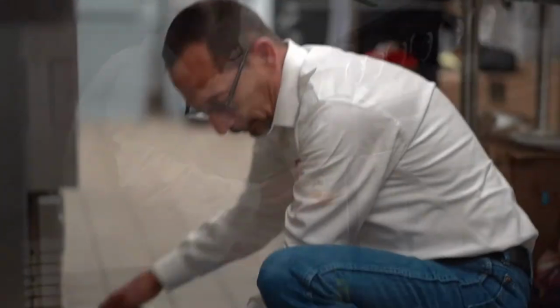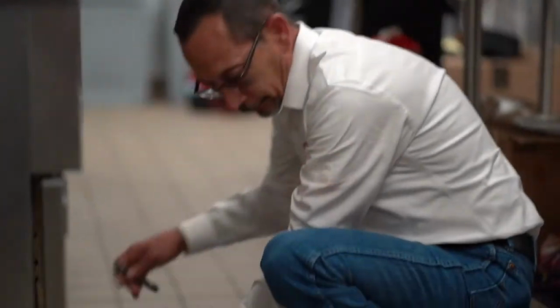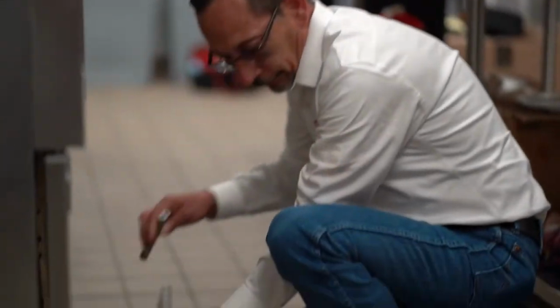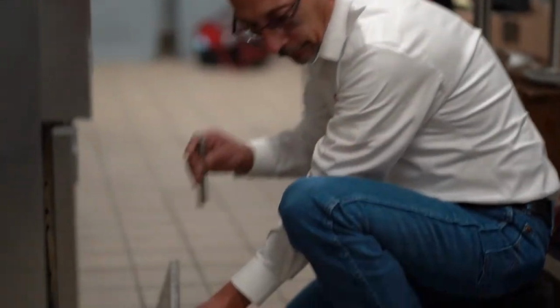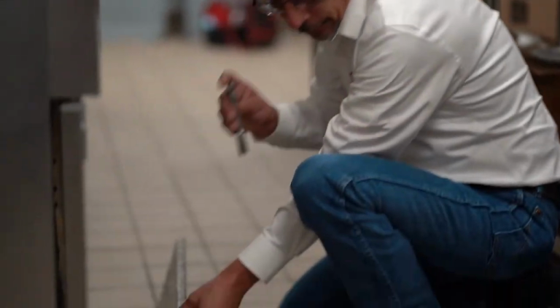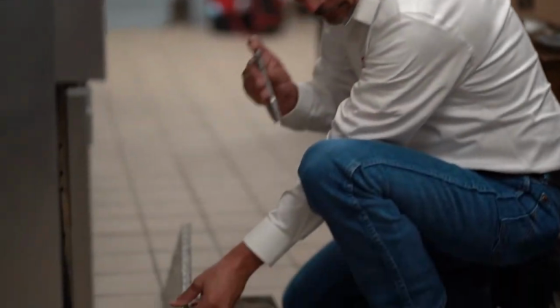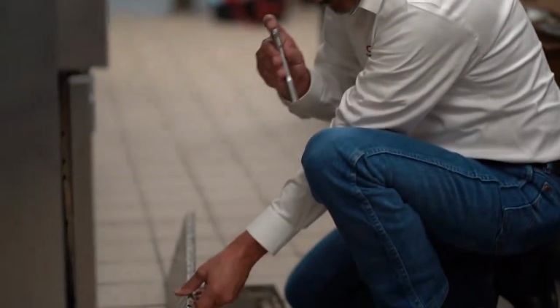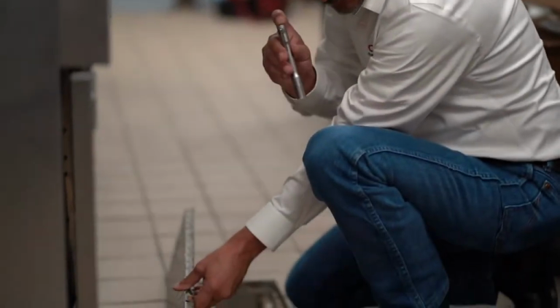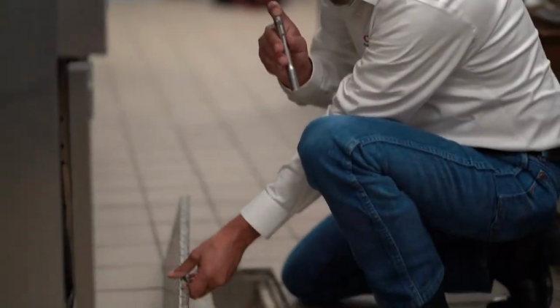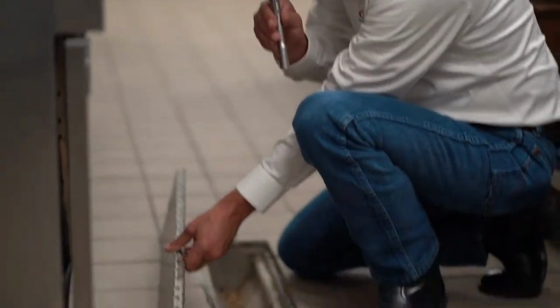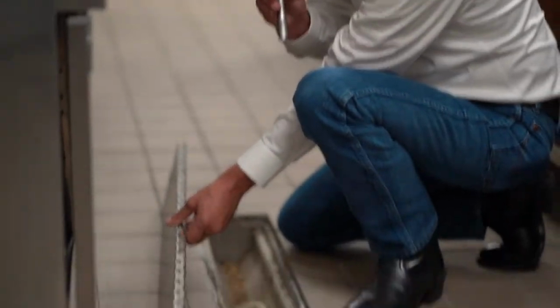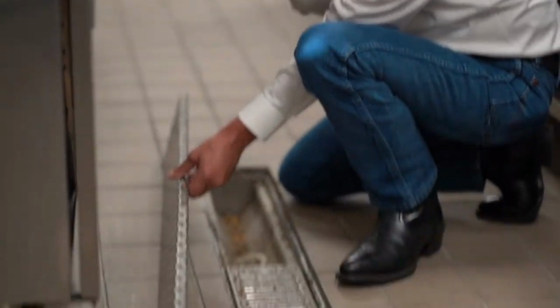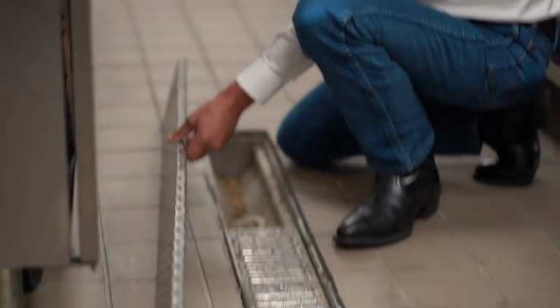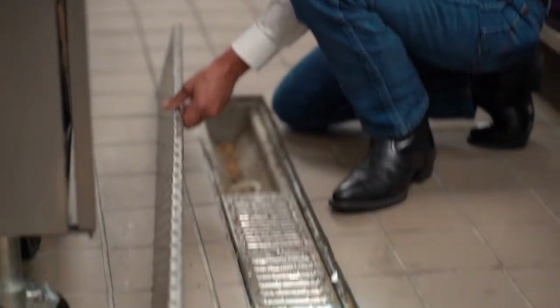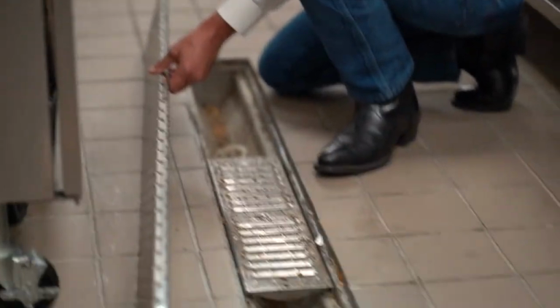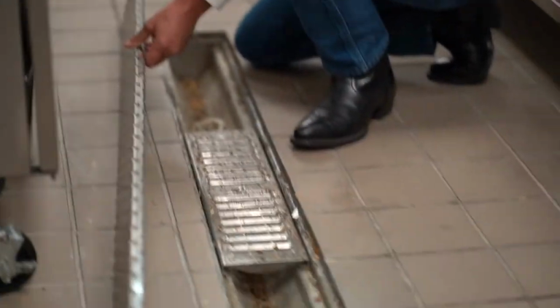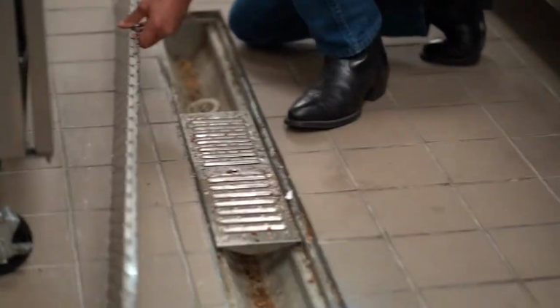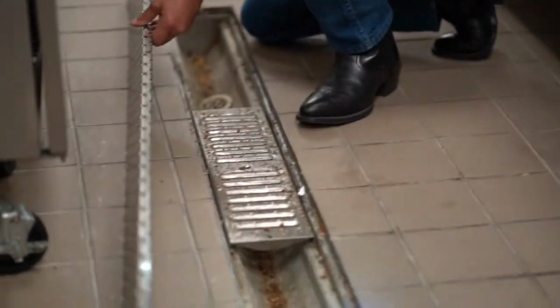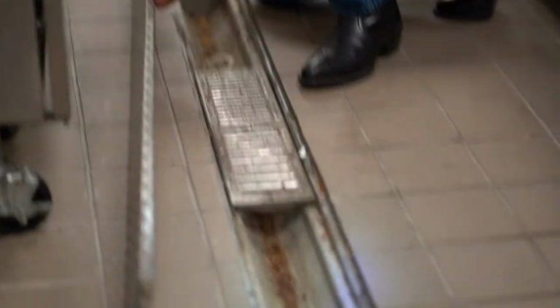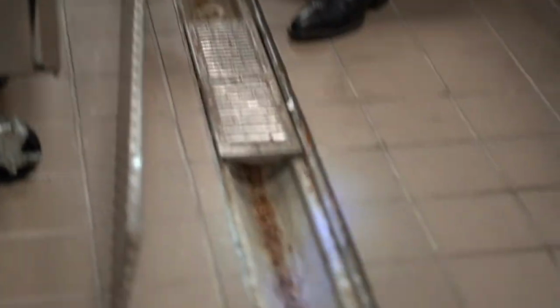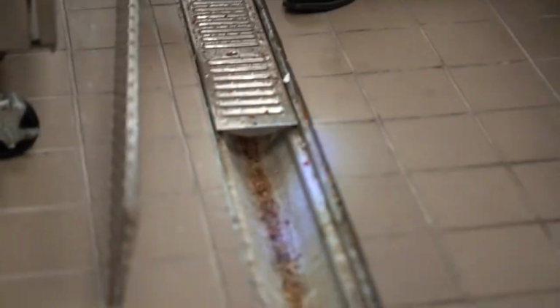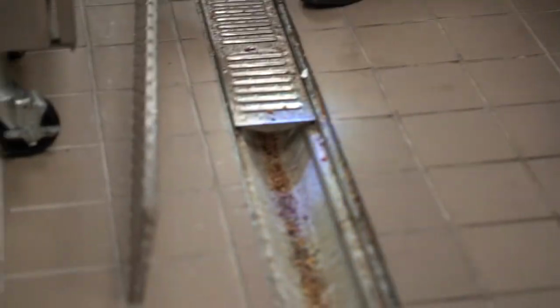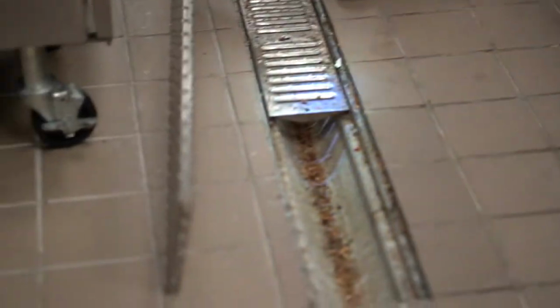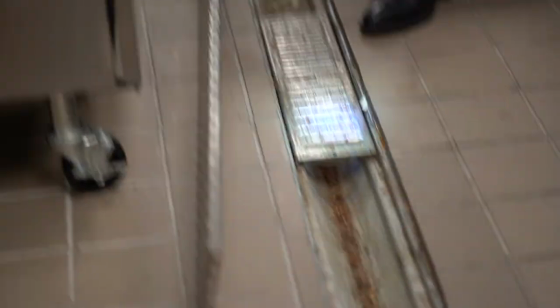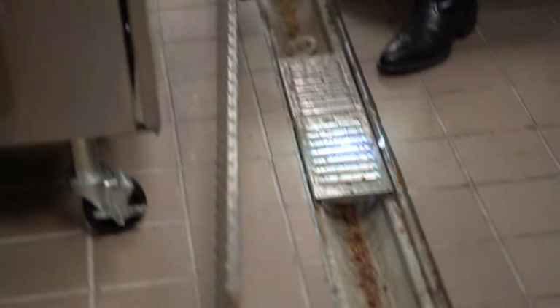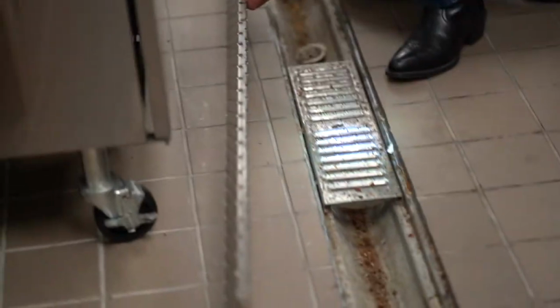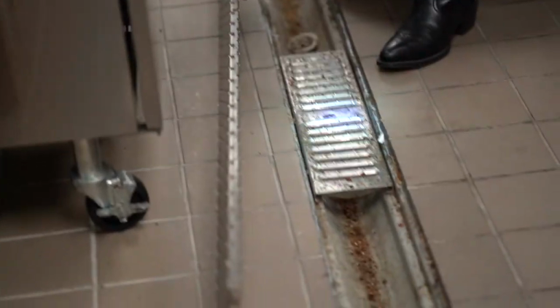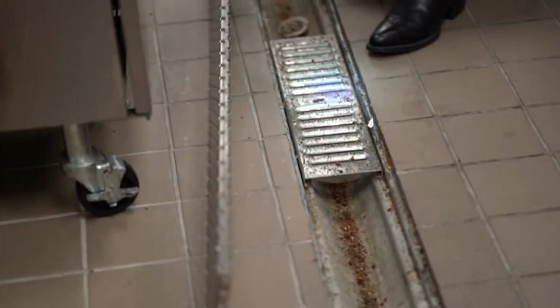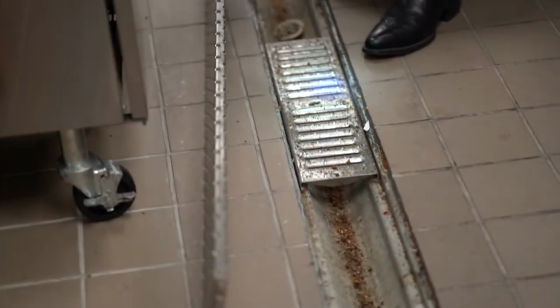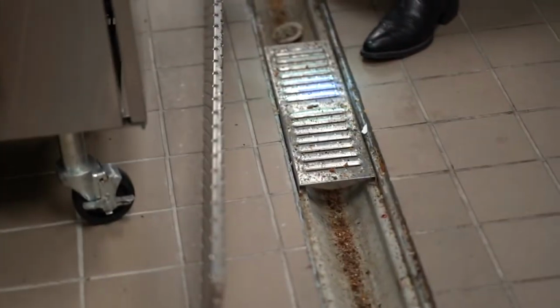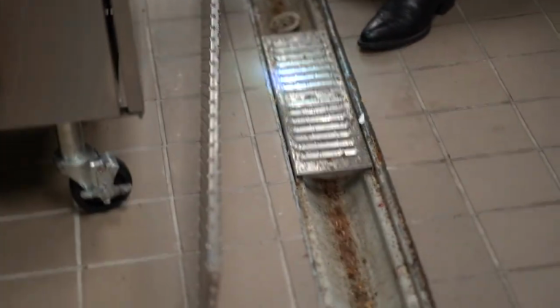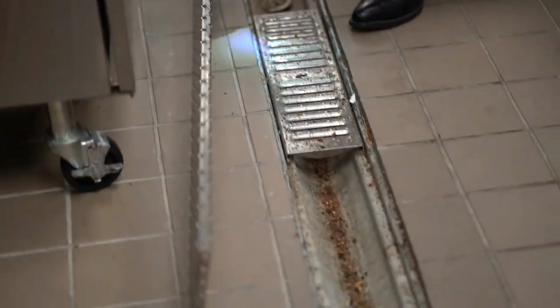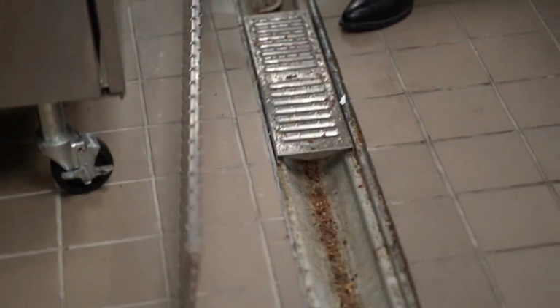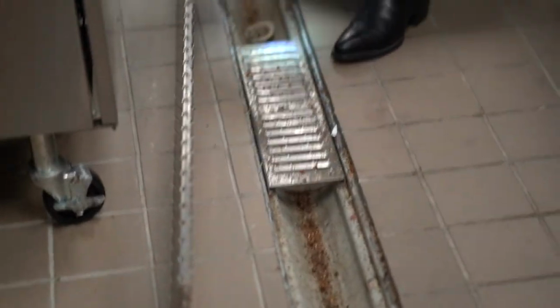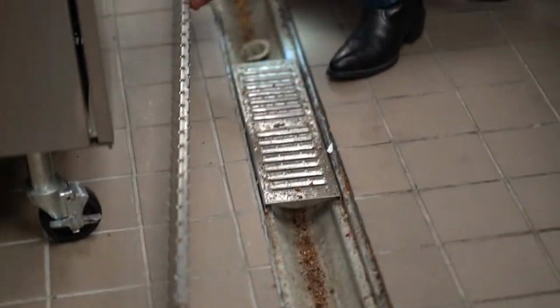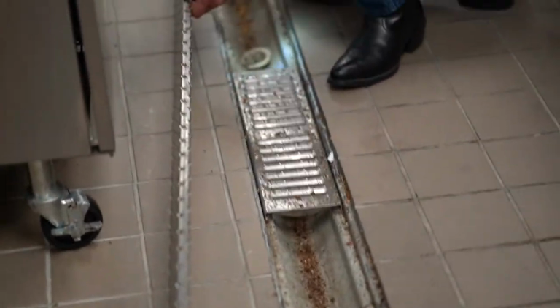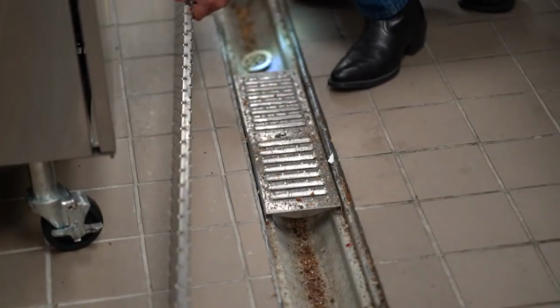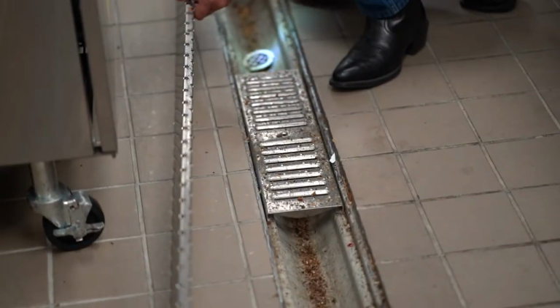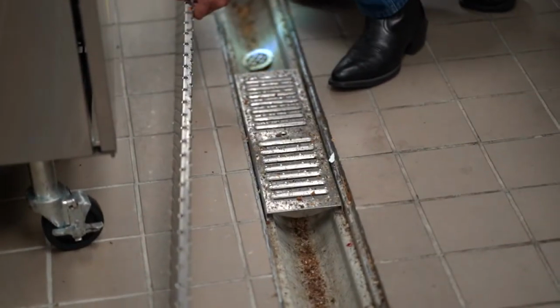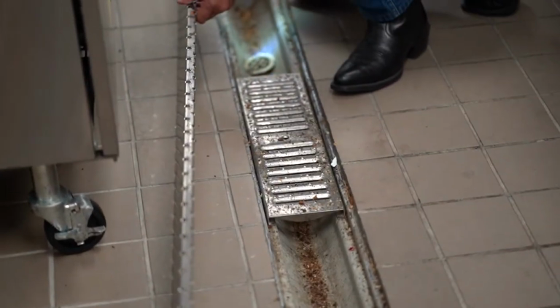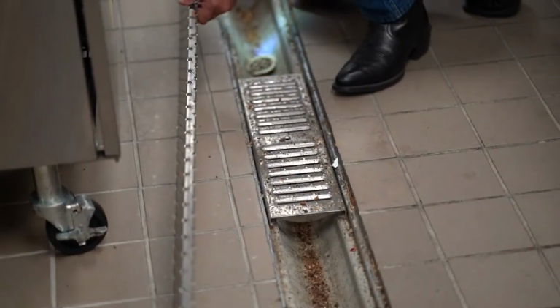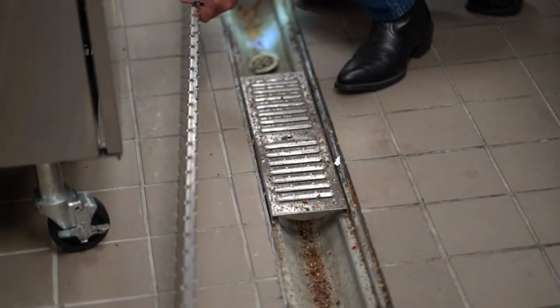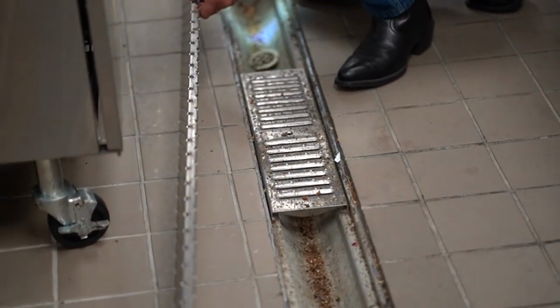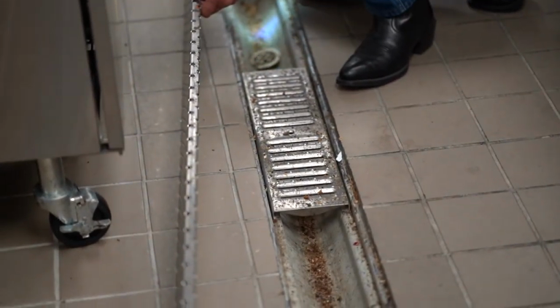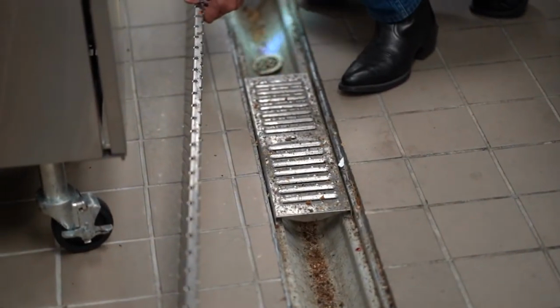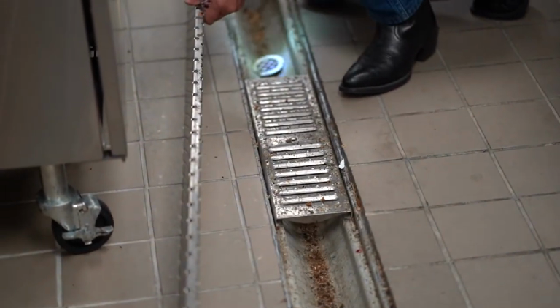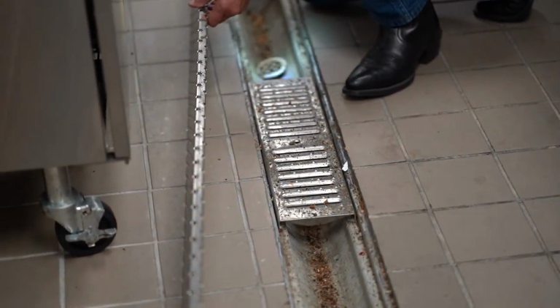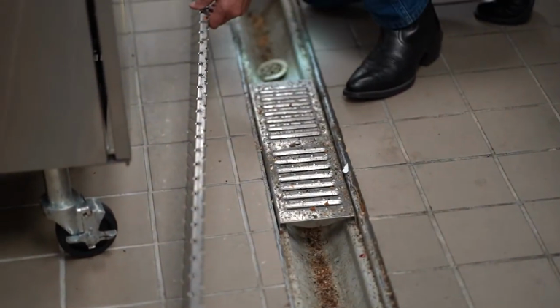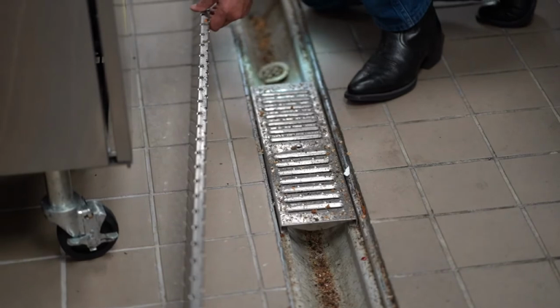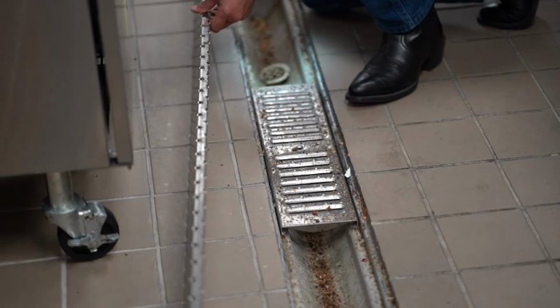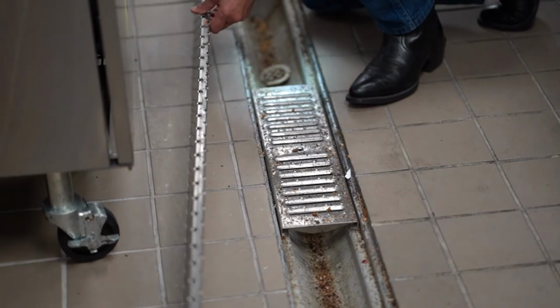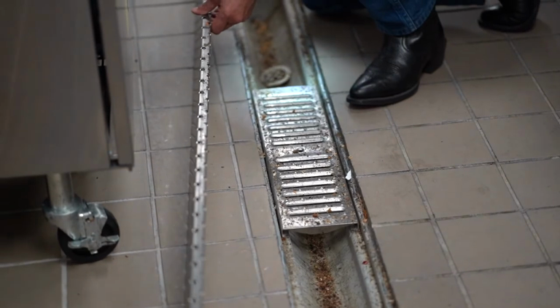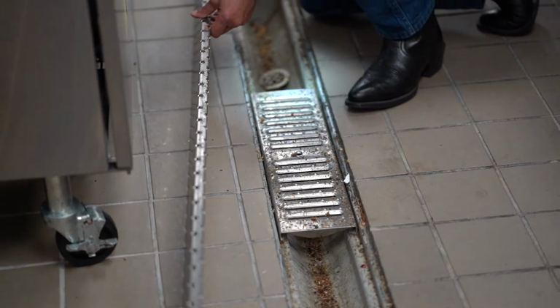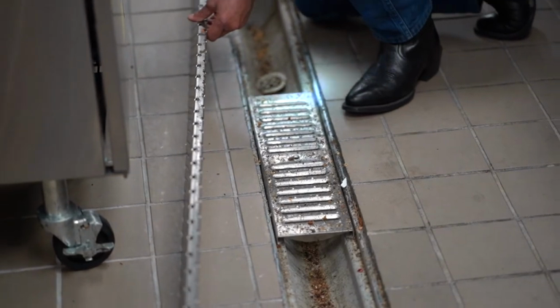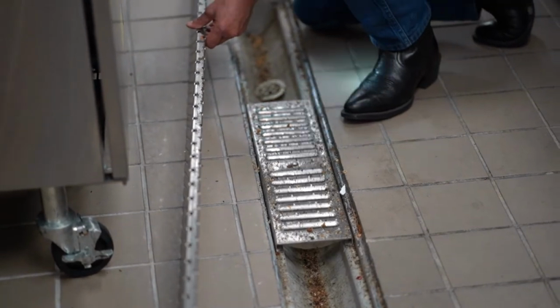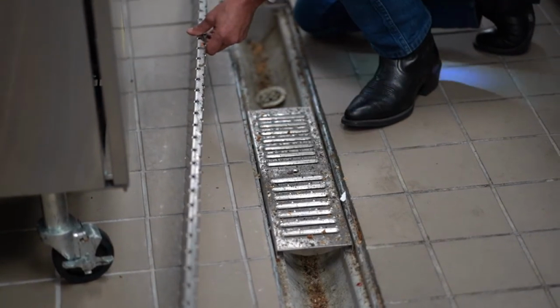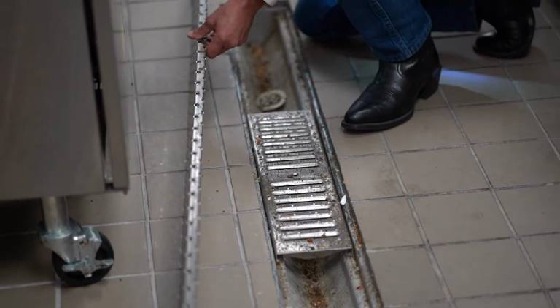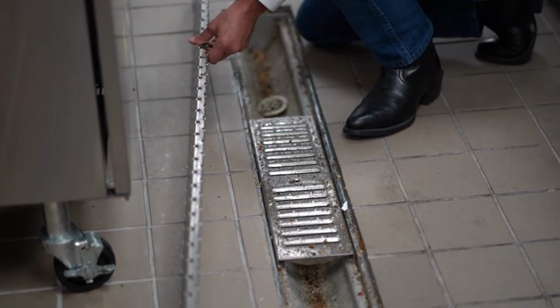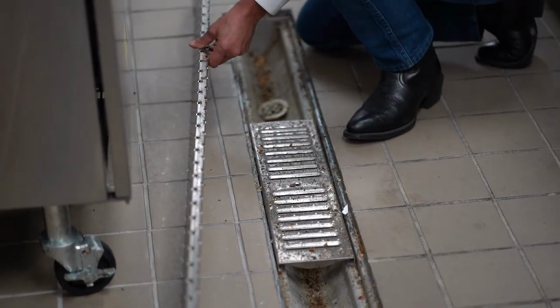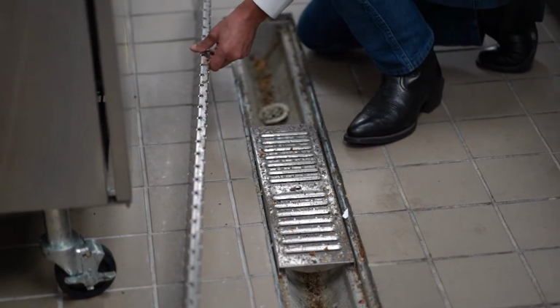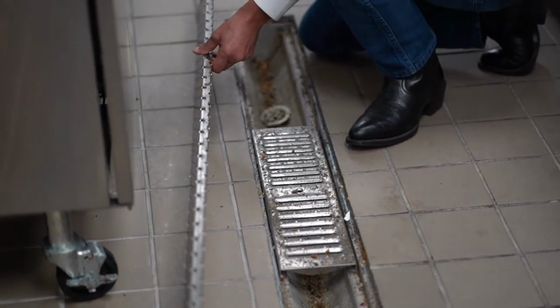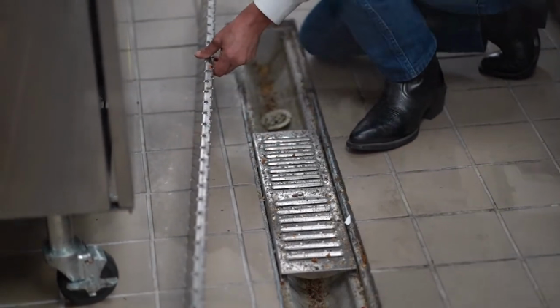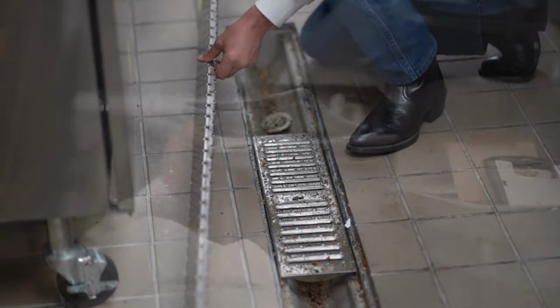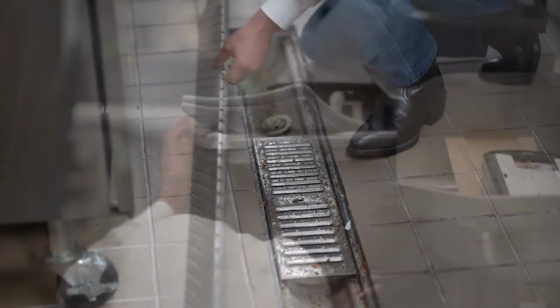Food debris, as you can see here, this can be a good food source for German roaches. There's another one — that's a good sign.